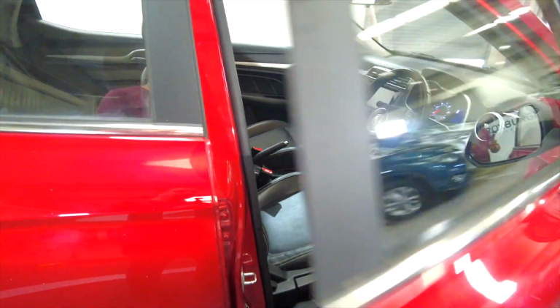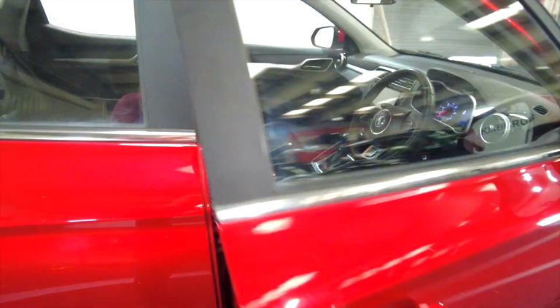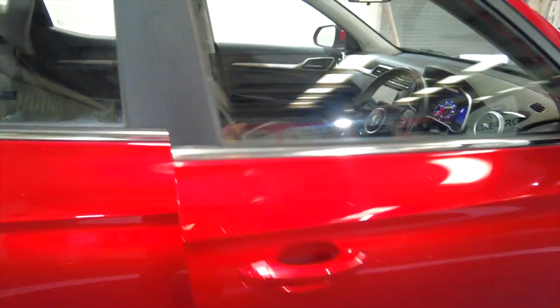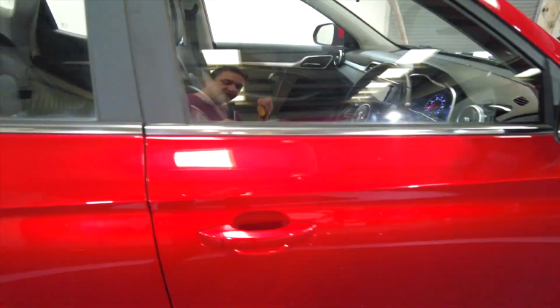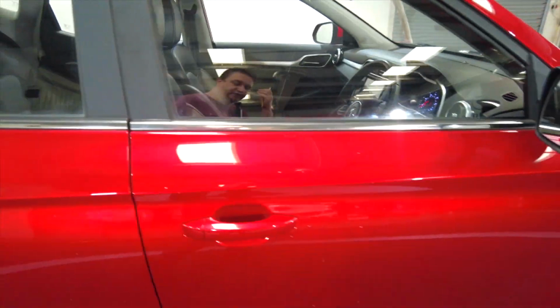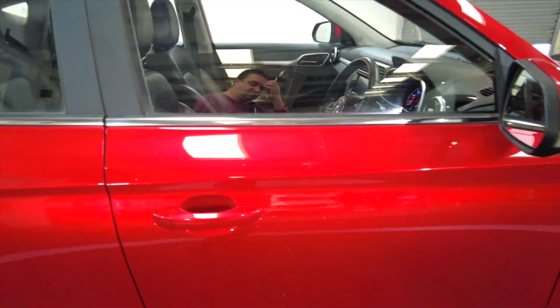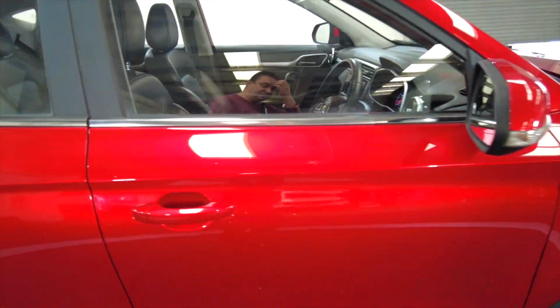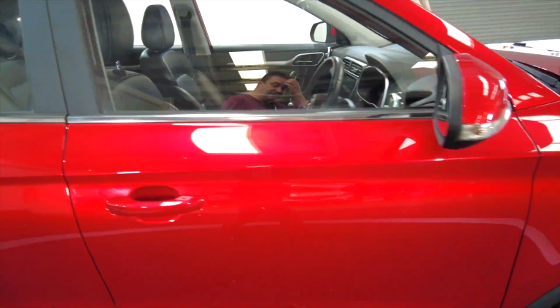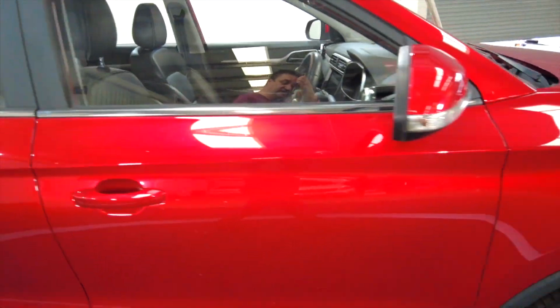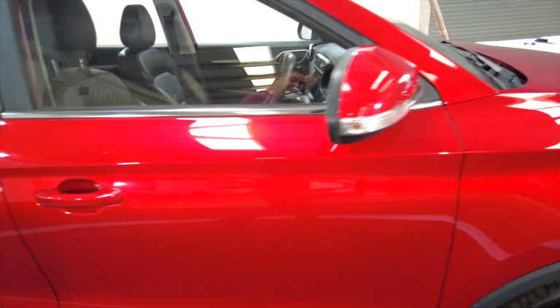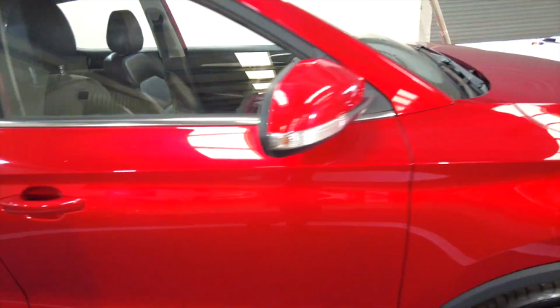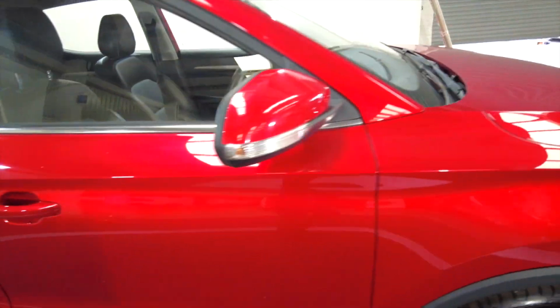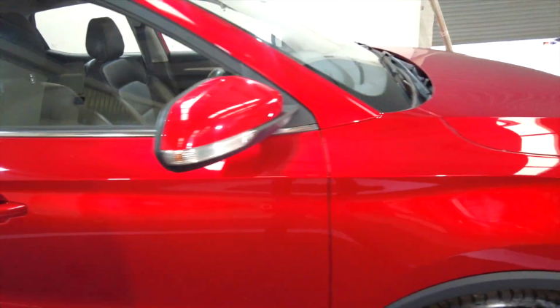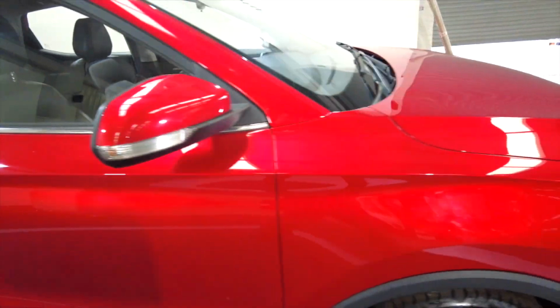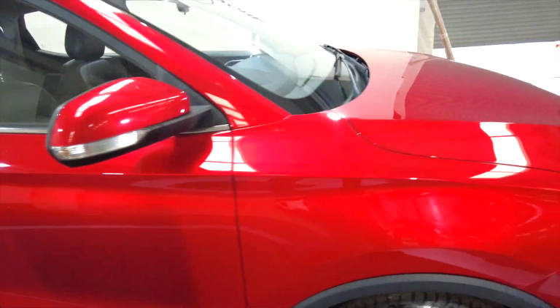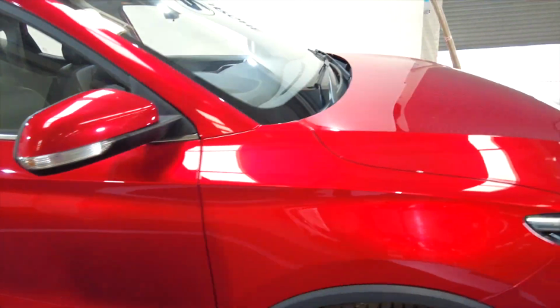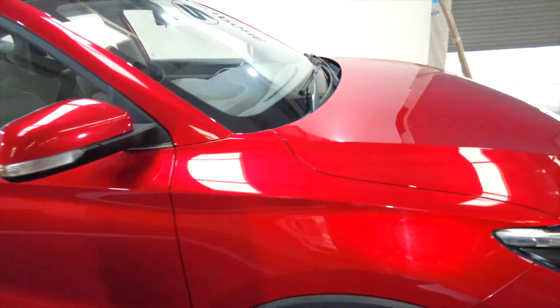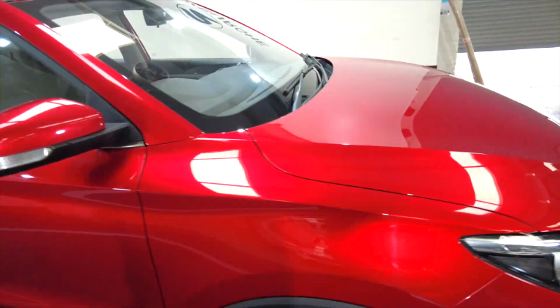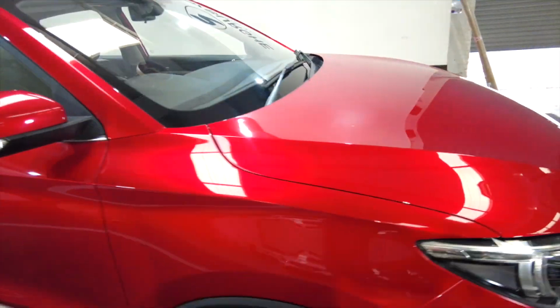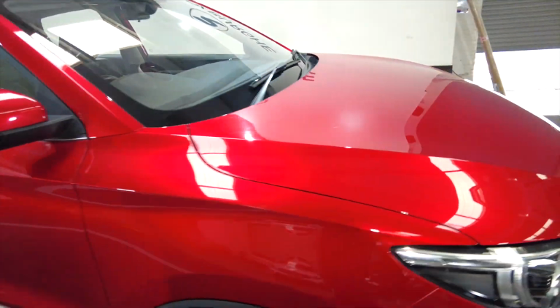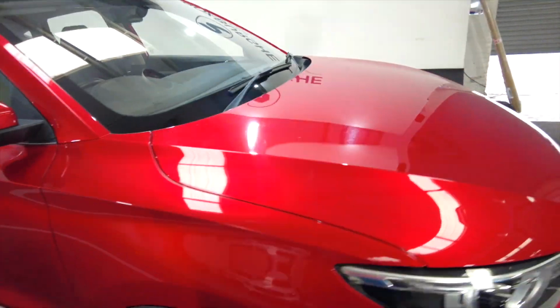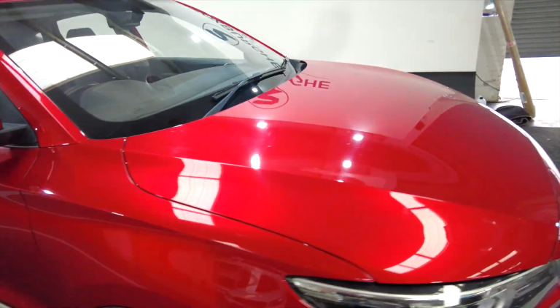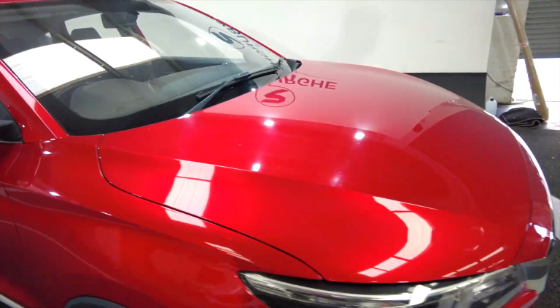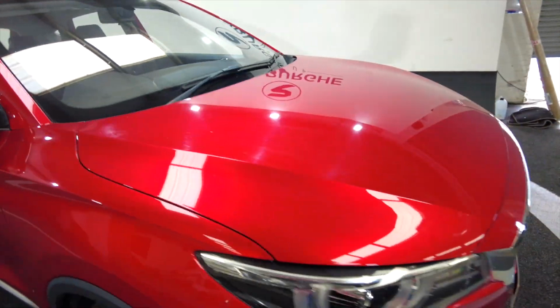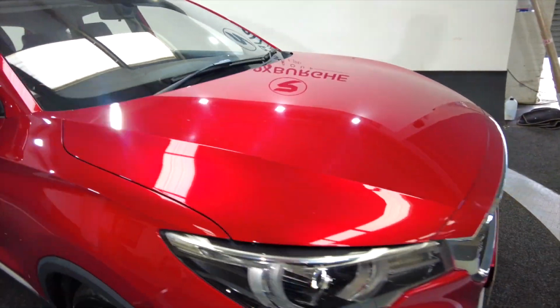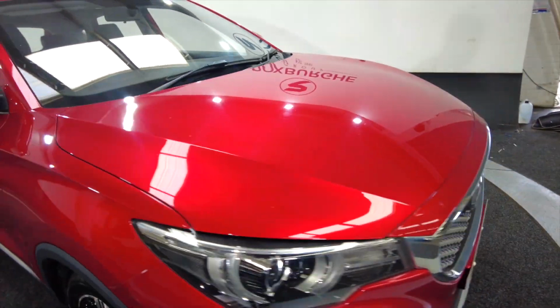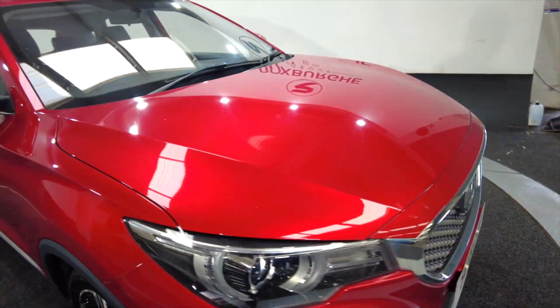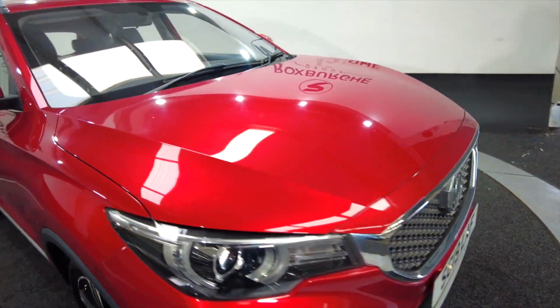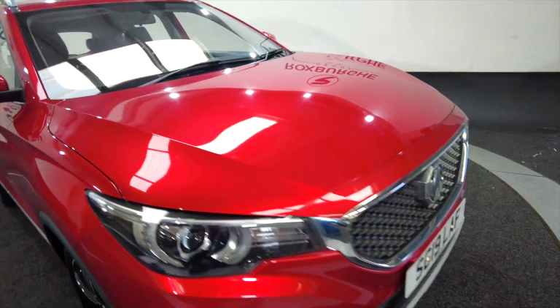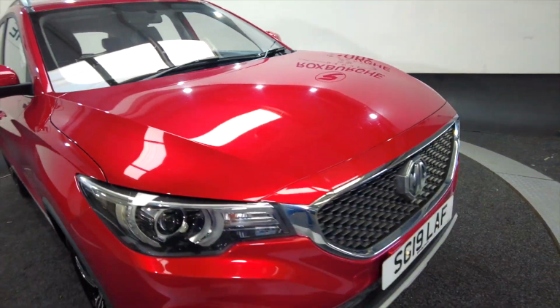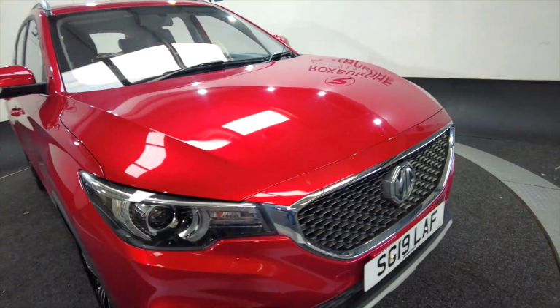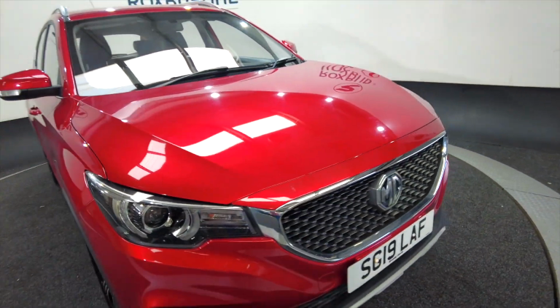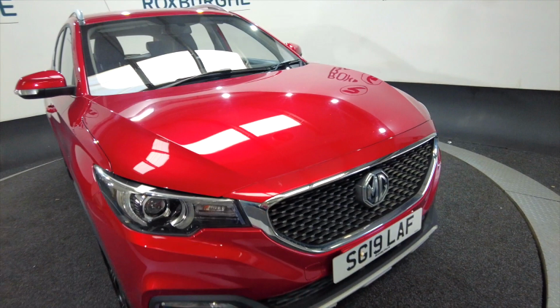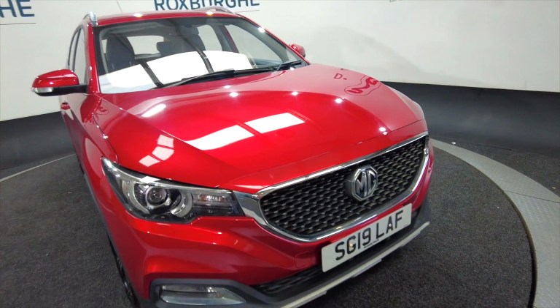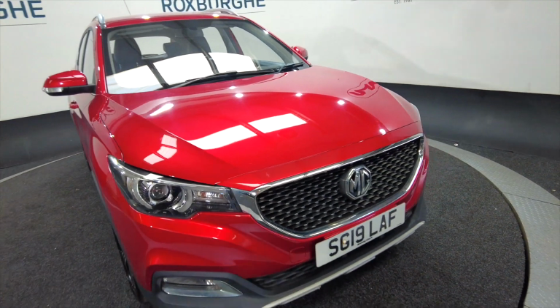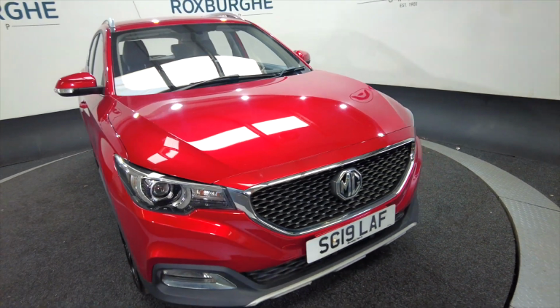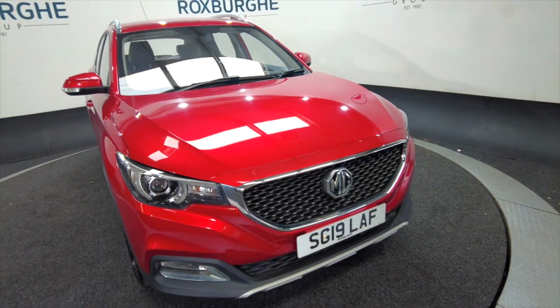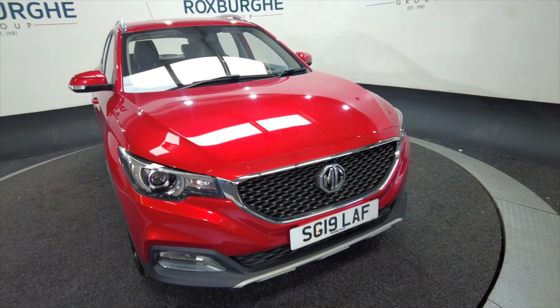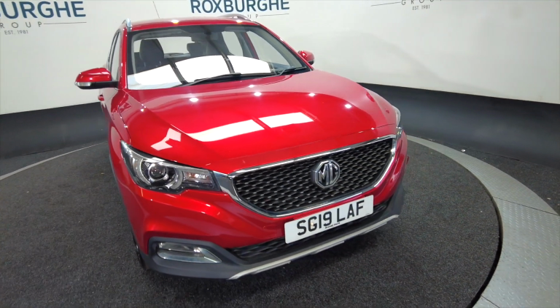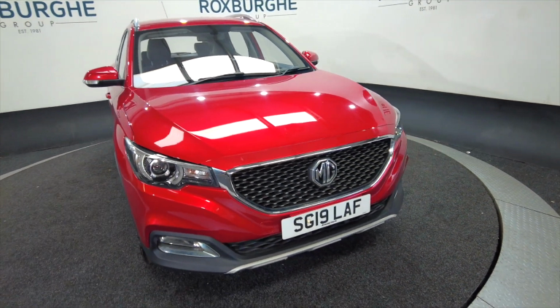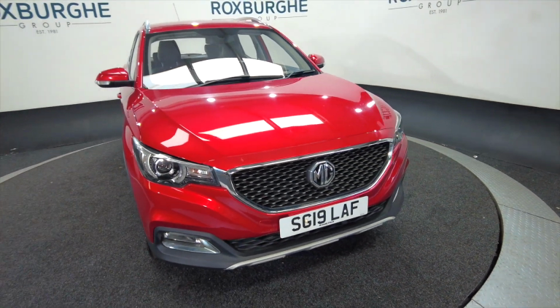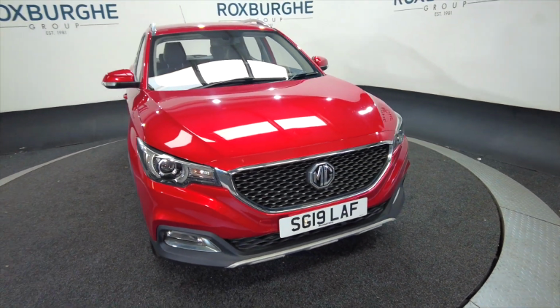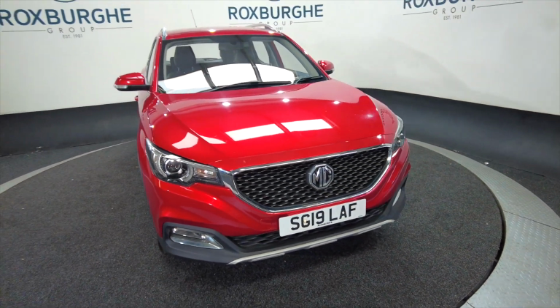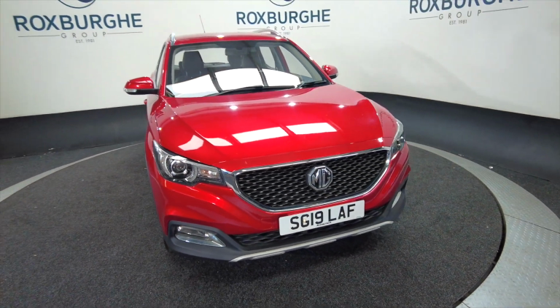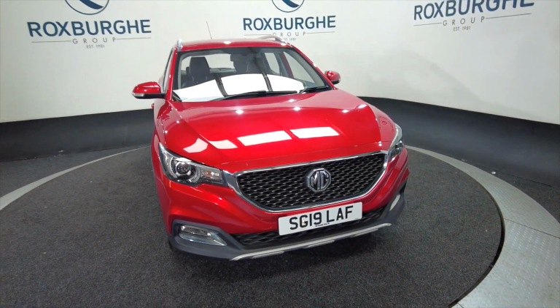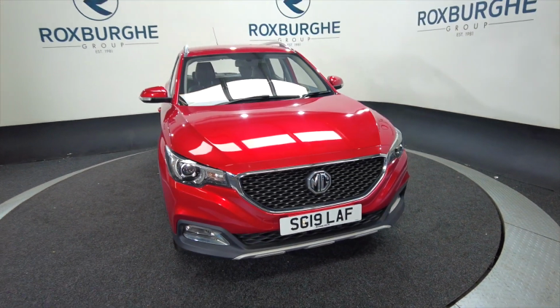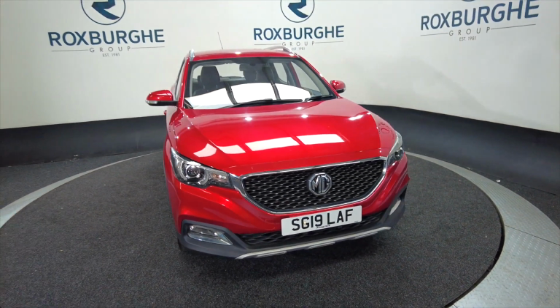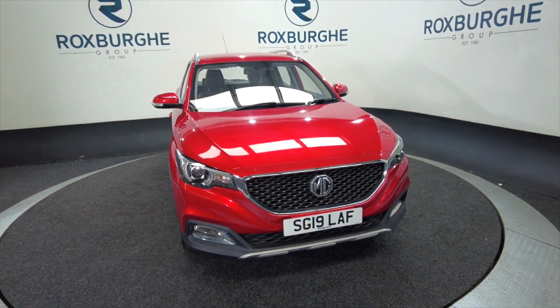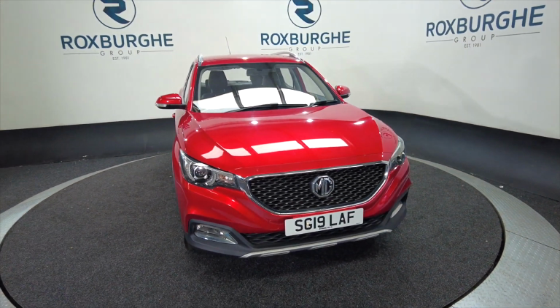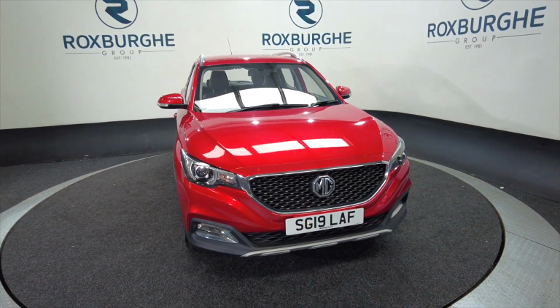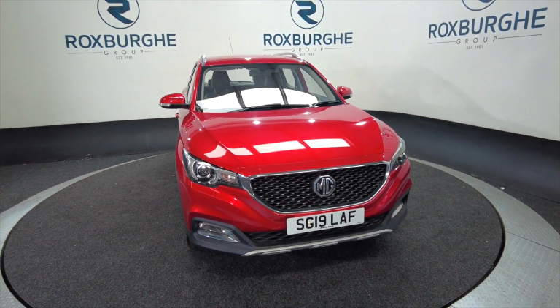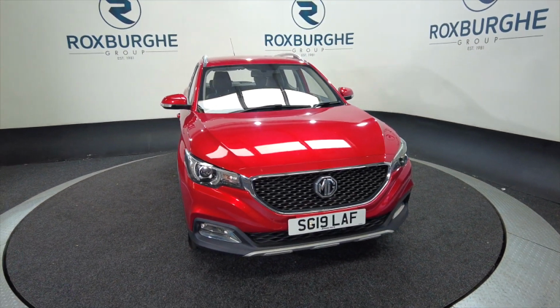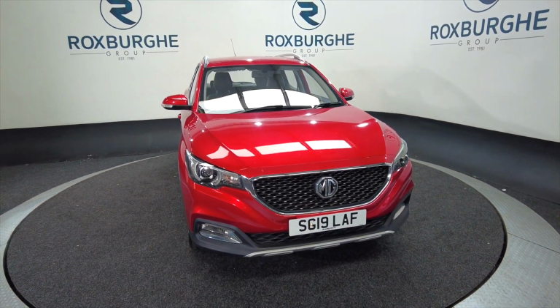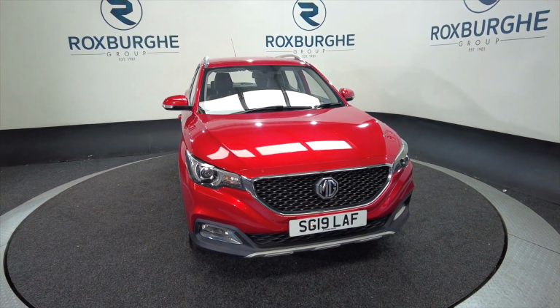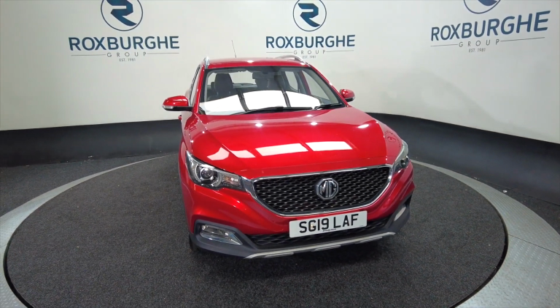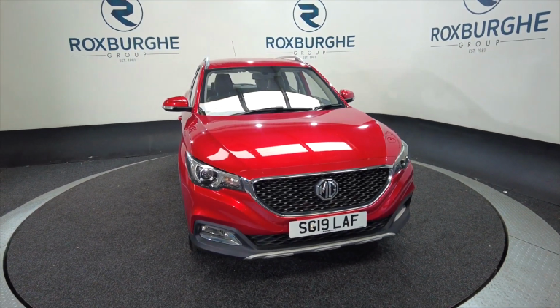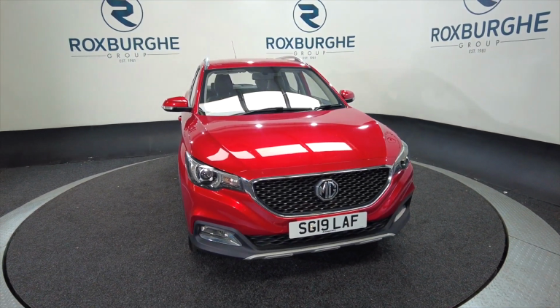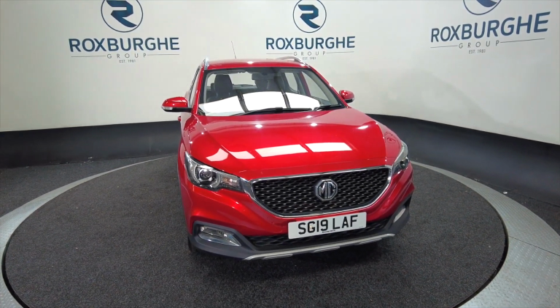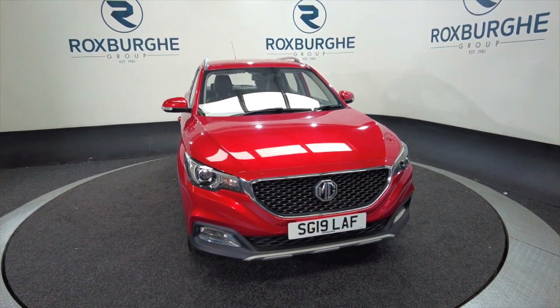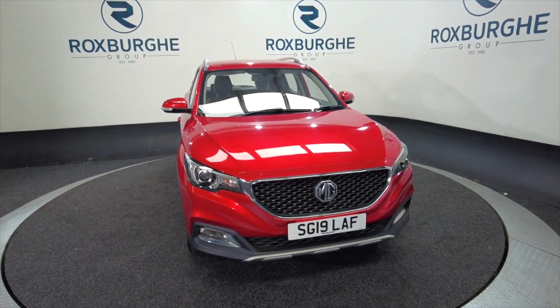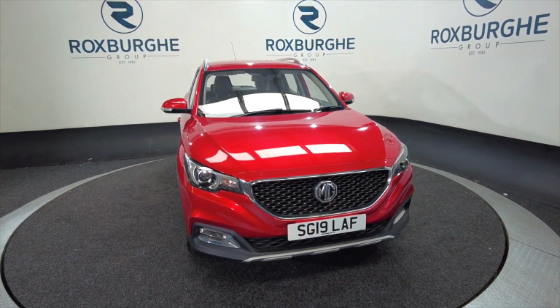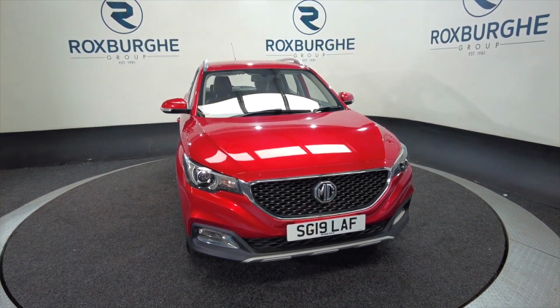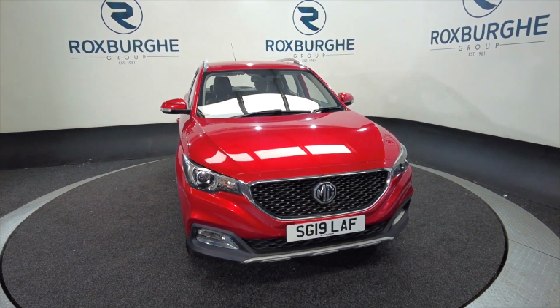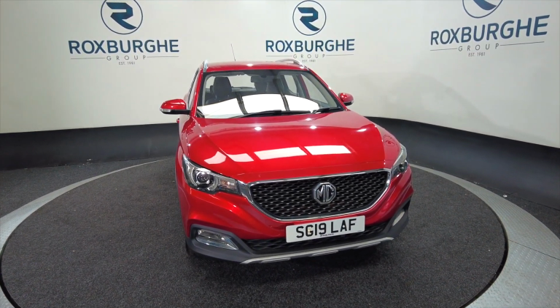If you are interested in this vehicle or any of our vehicles here at Roxburgh, you can always visit our website or just give us a call today. Thank you.